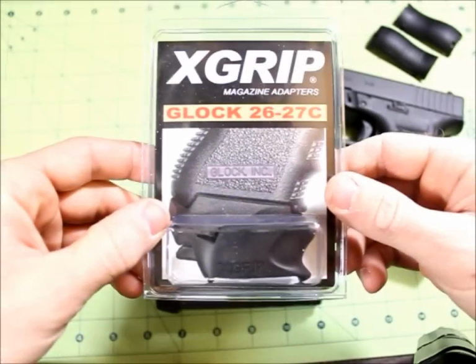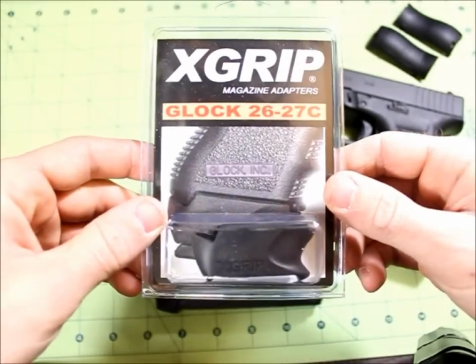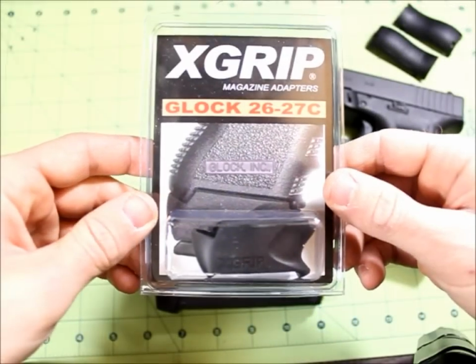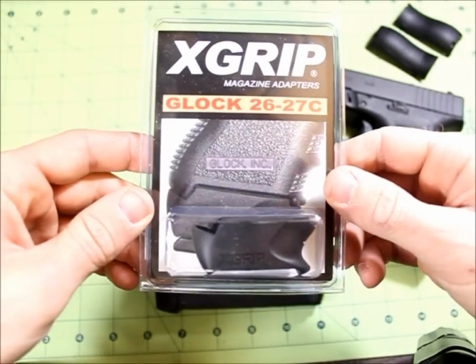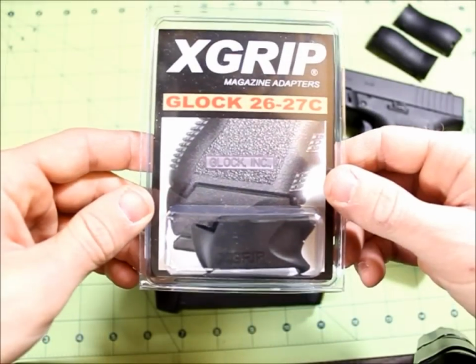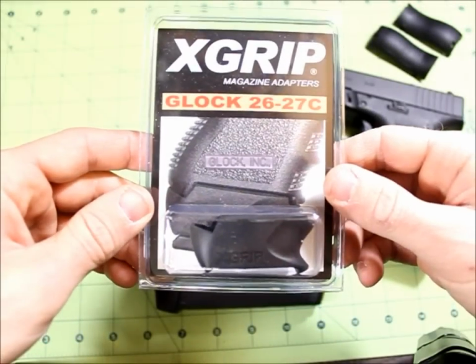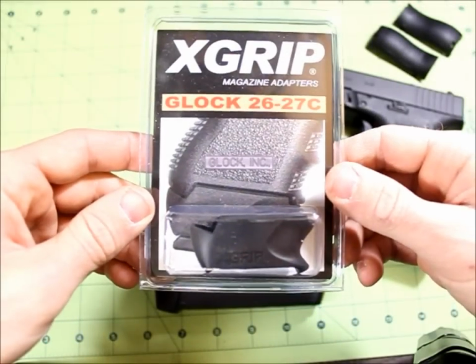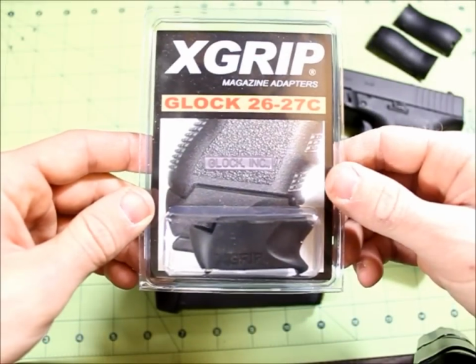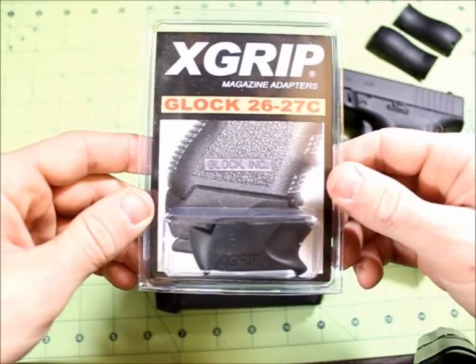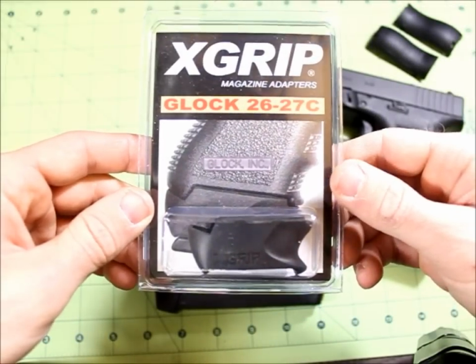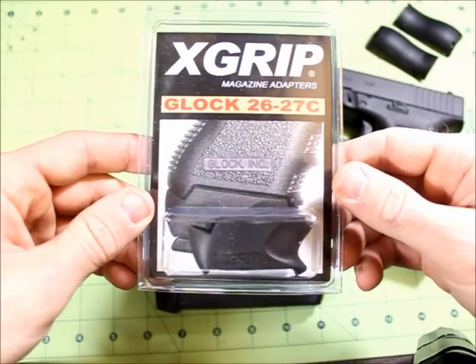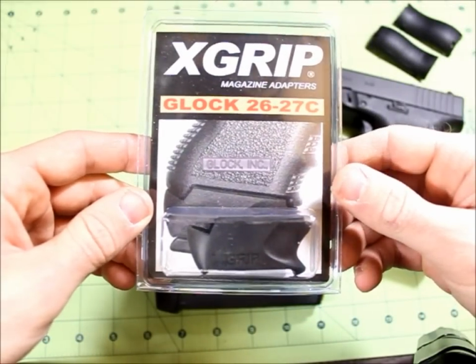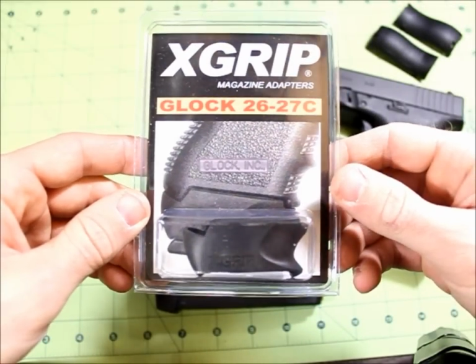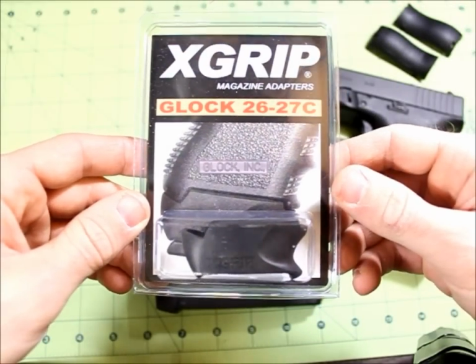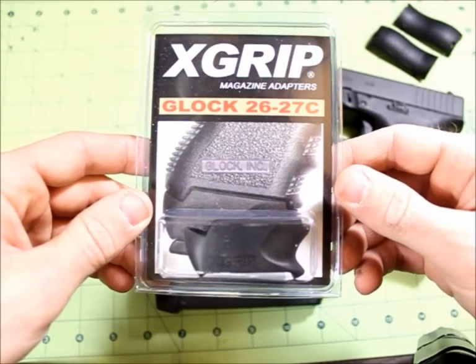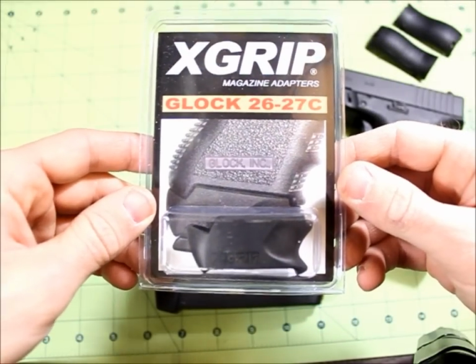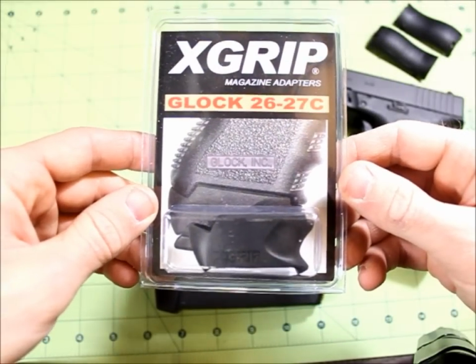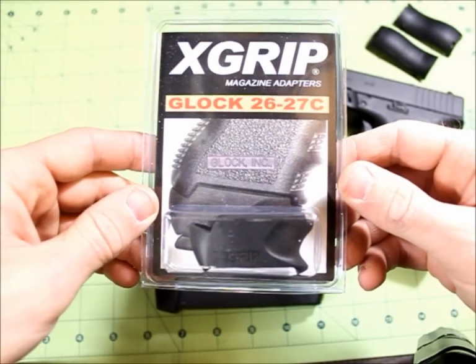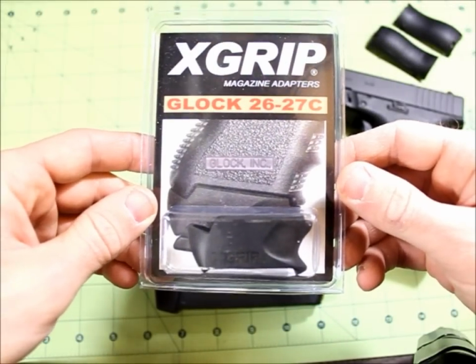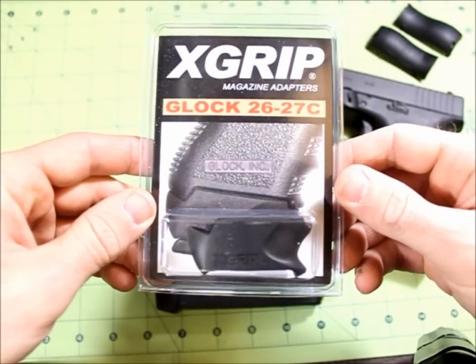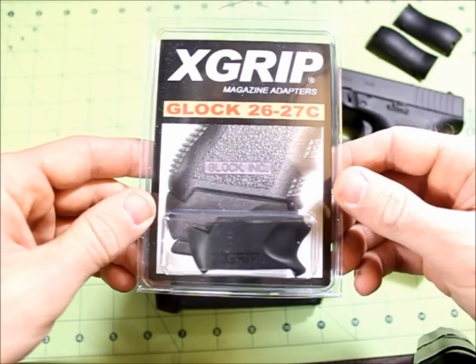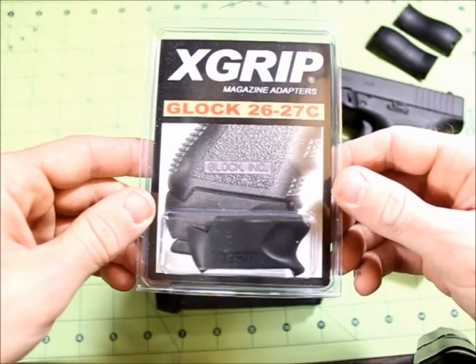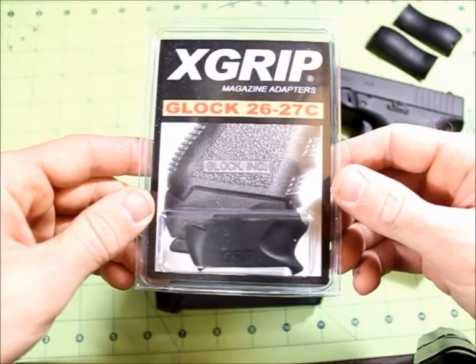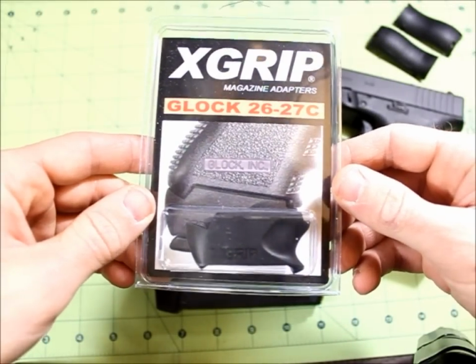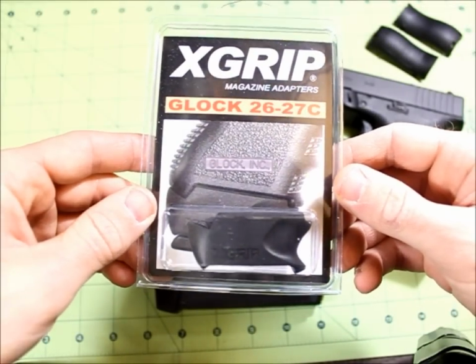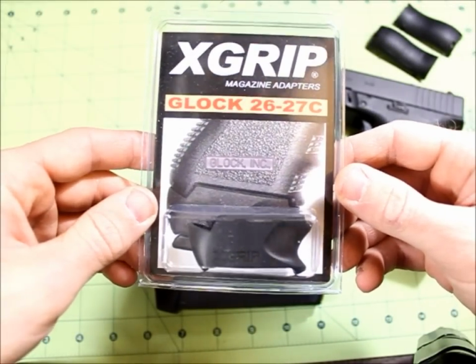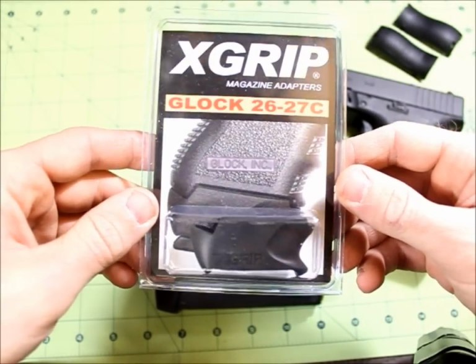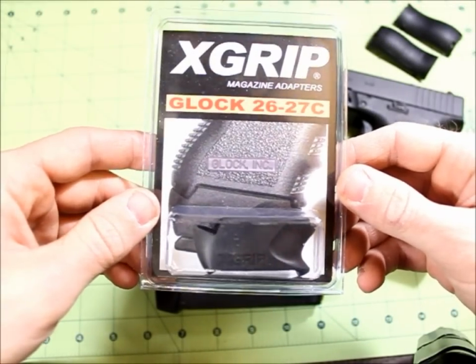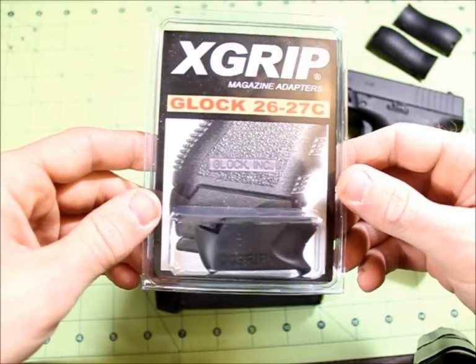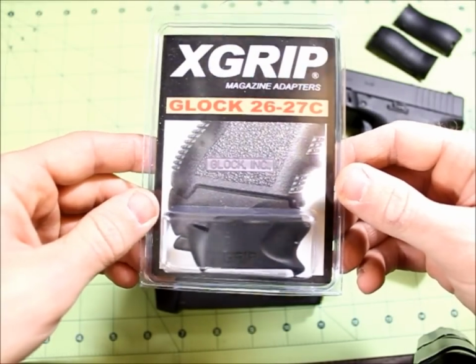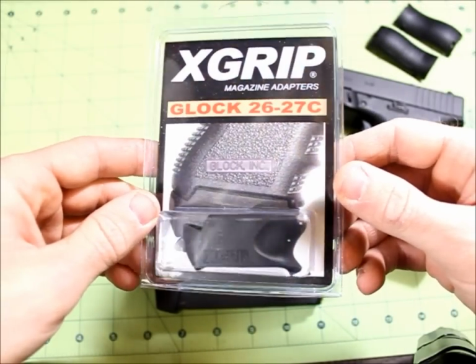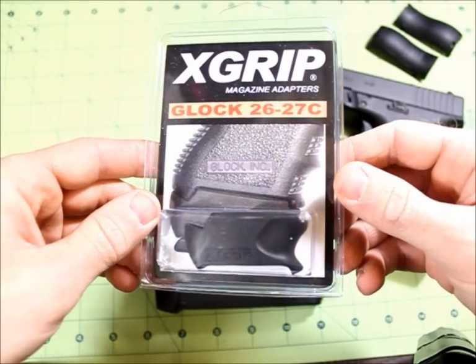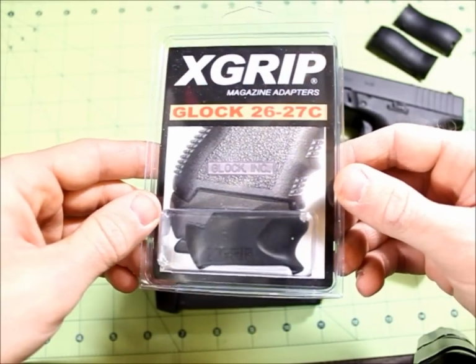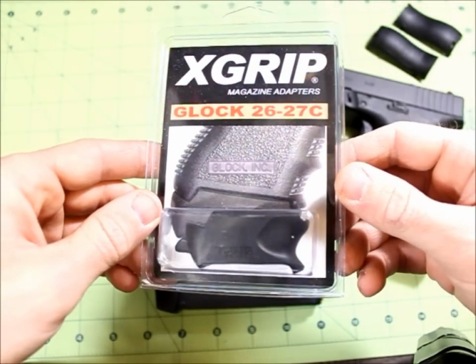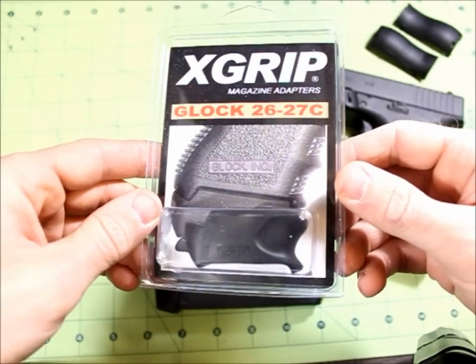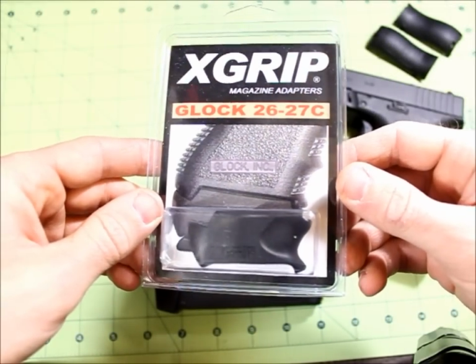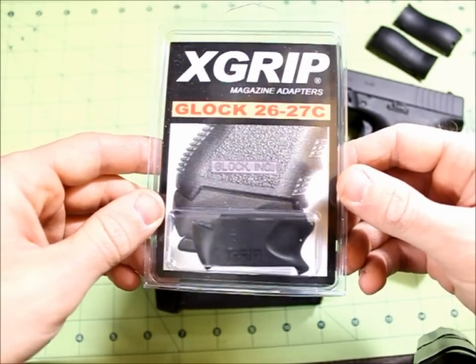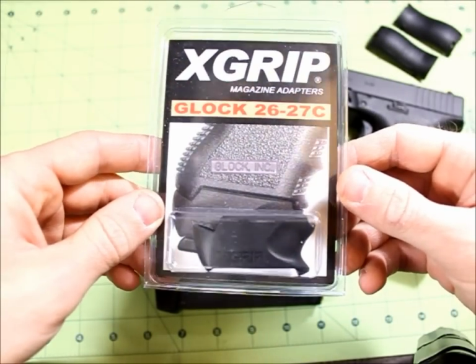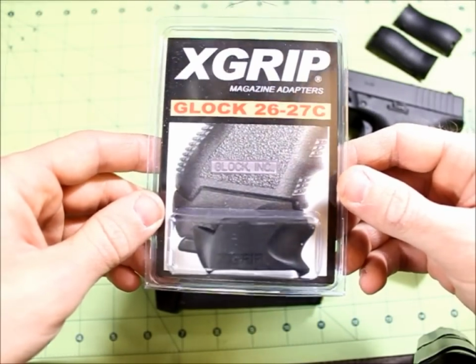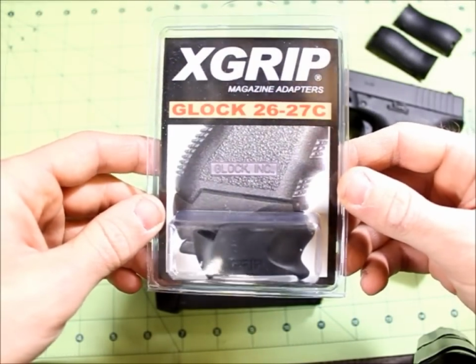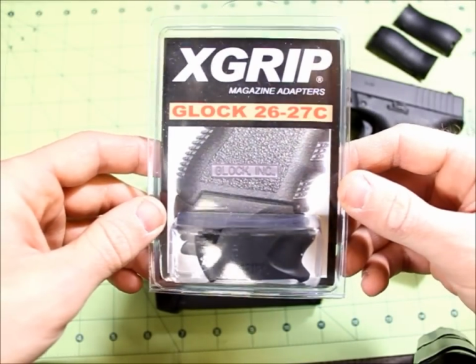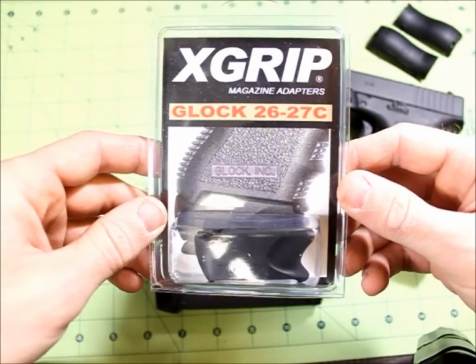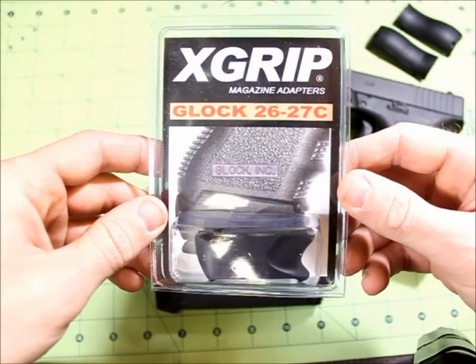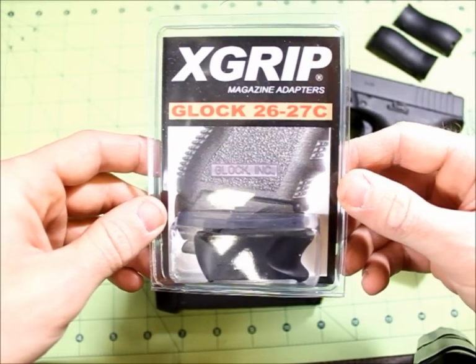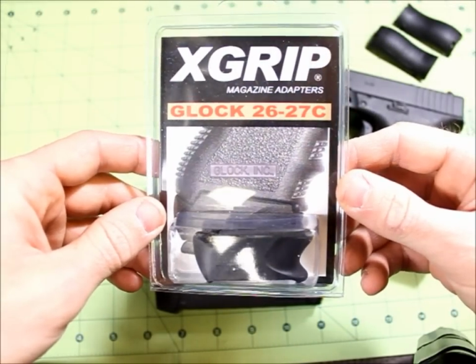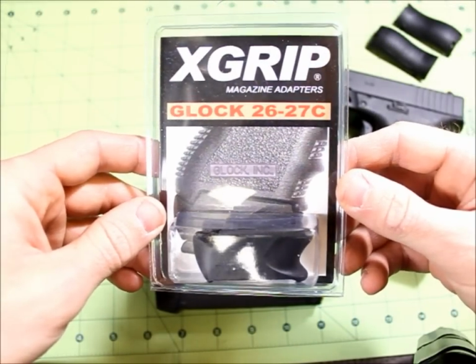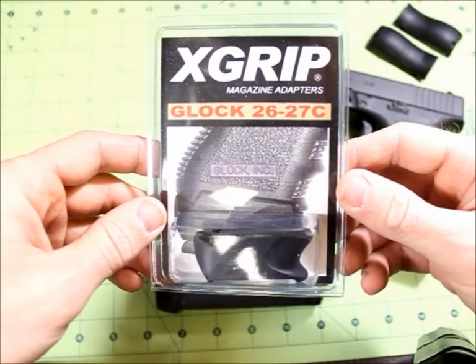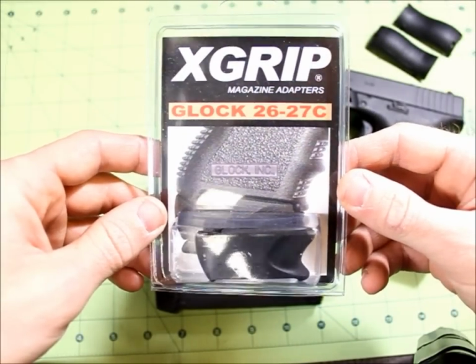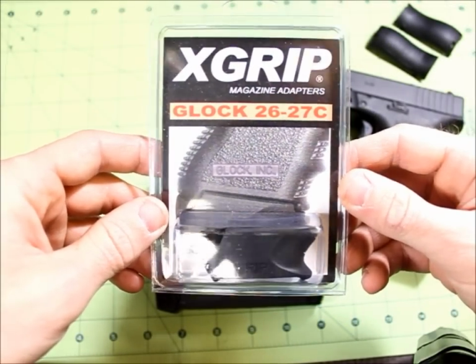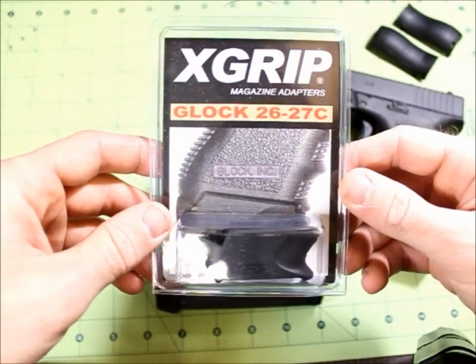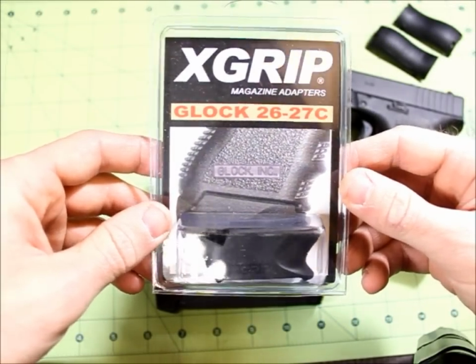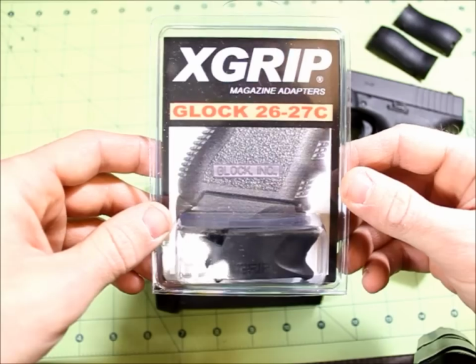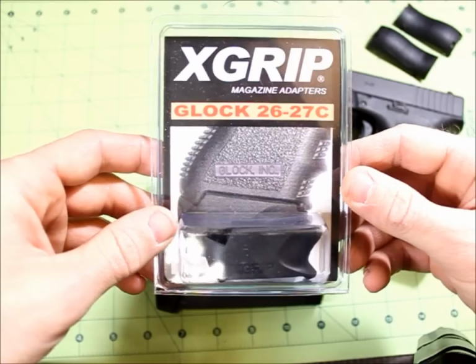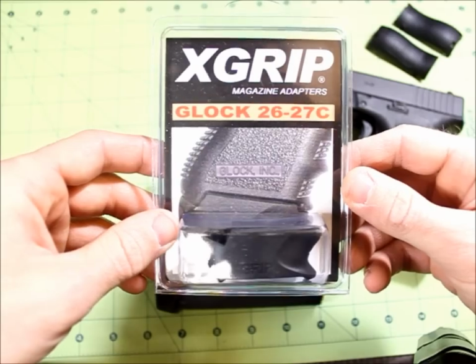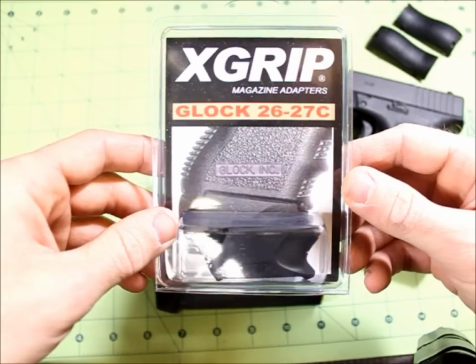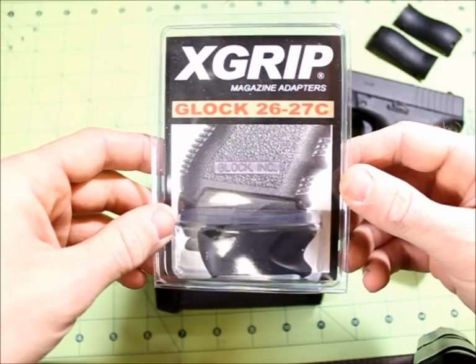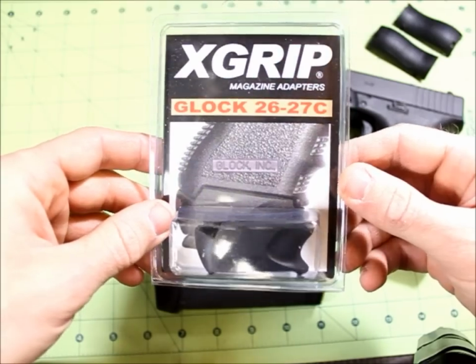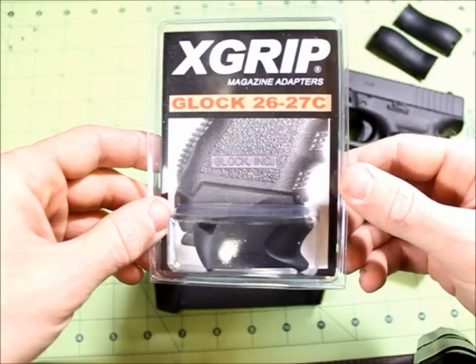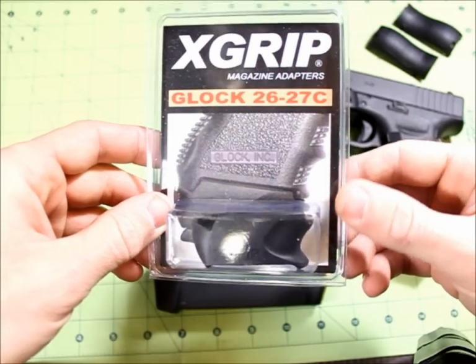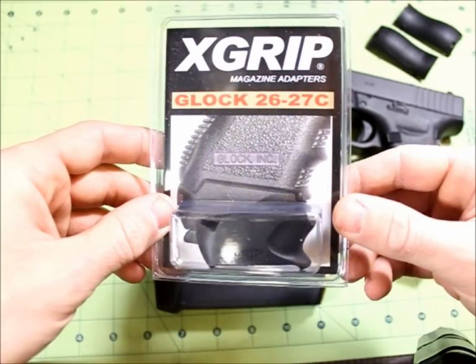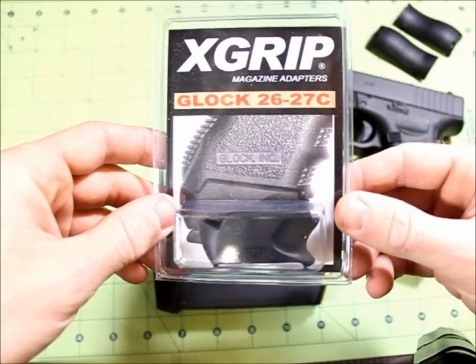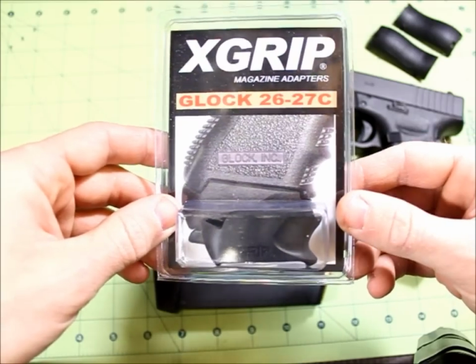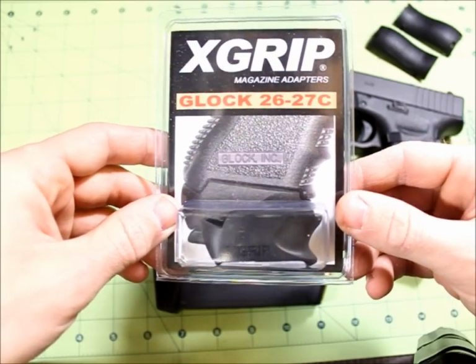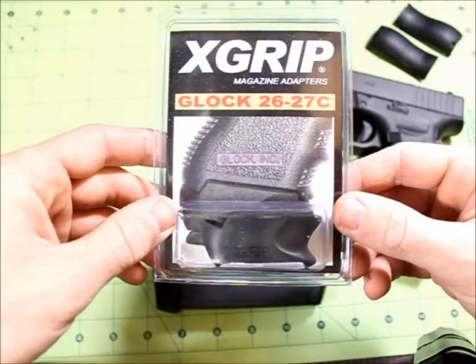What's up guys, Zombies R Us here doing a little overview and review of the X-Grip magazine adapter for the Glock 26 and 27.